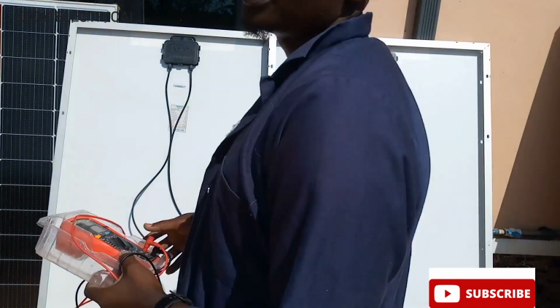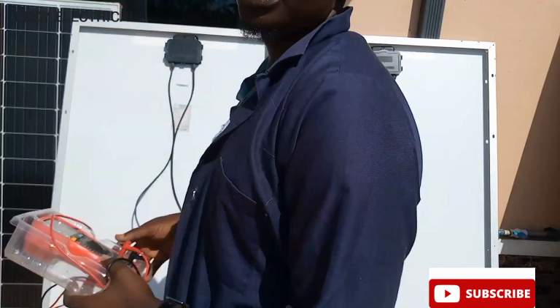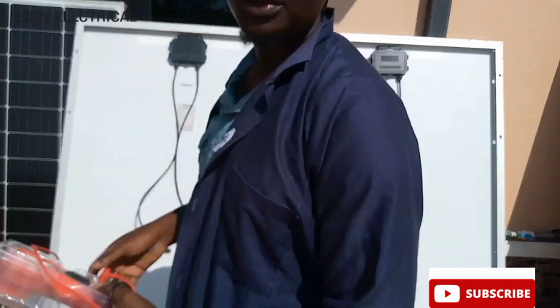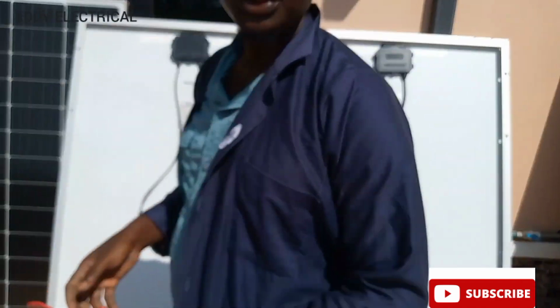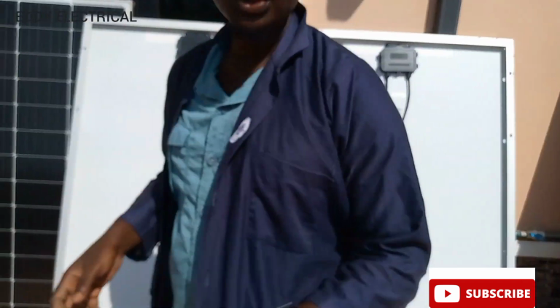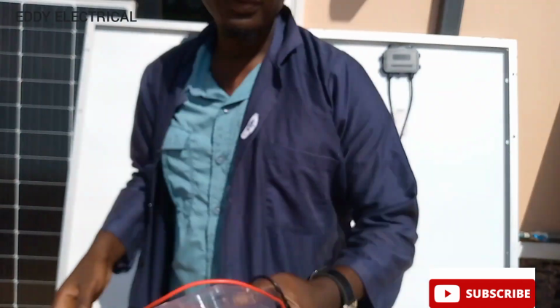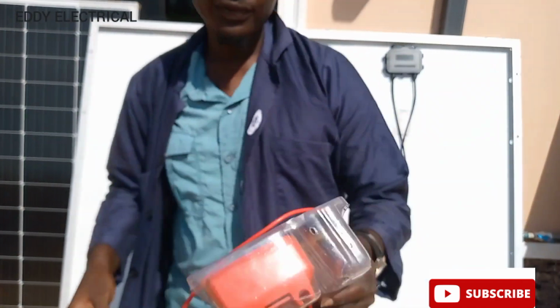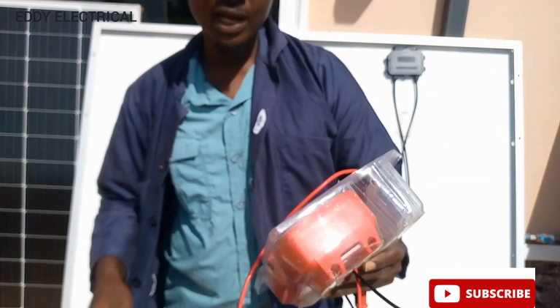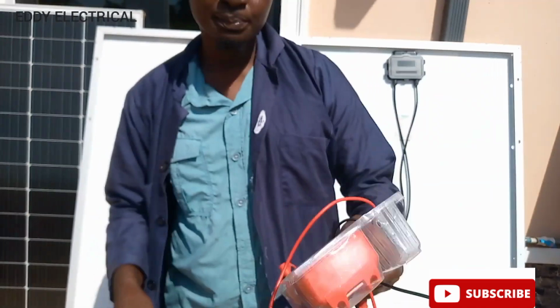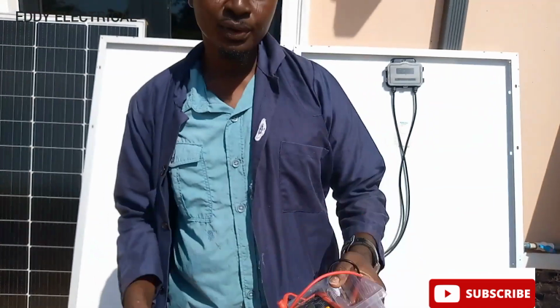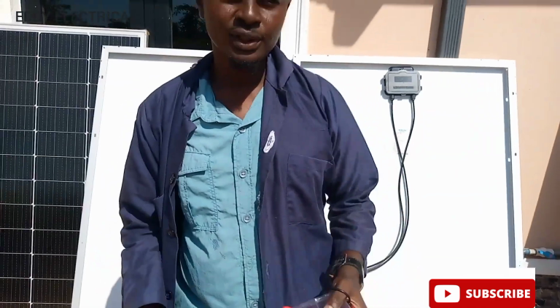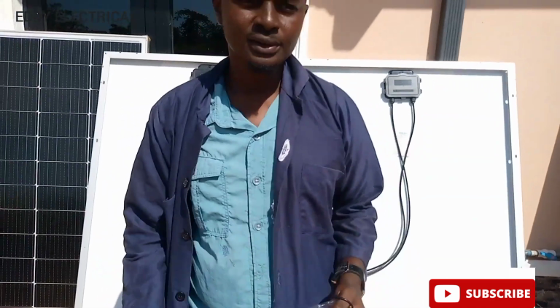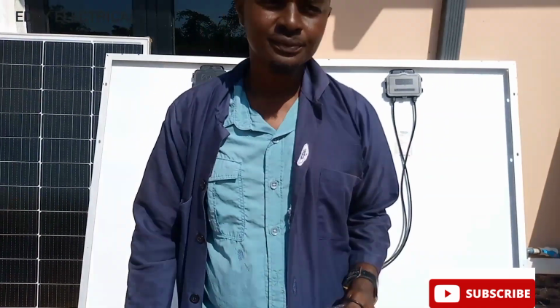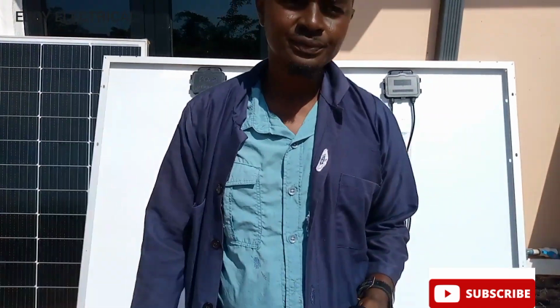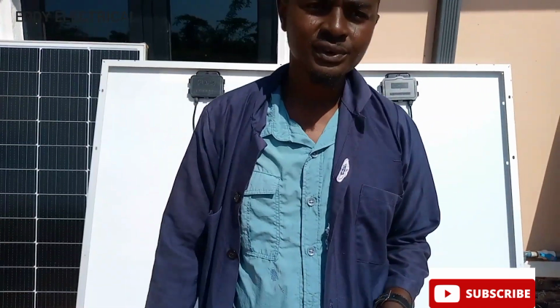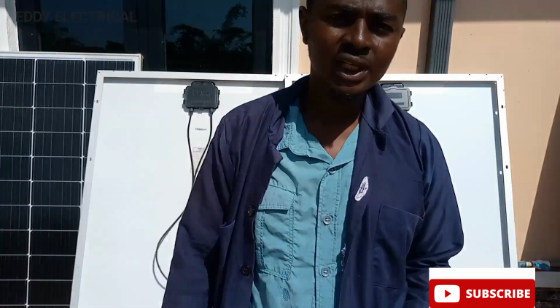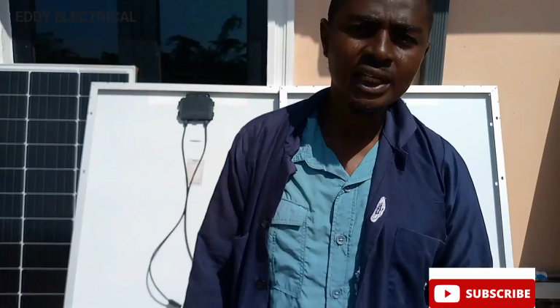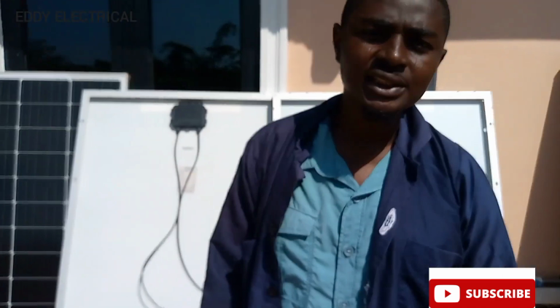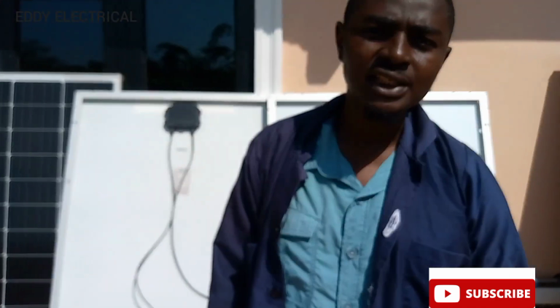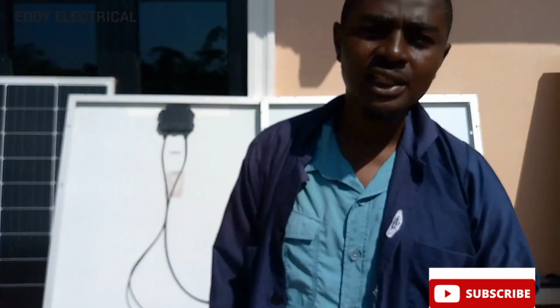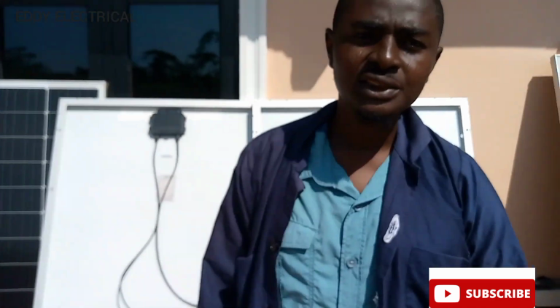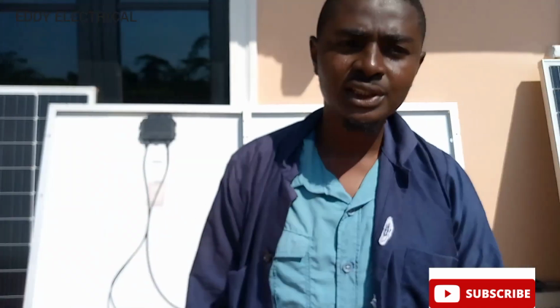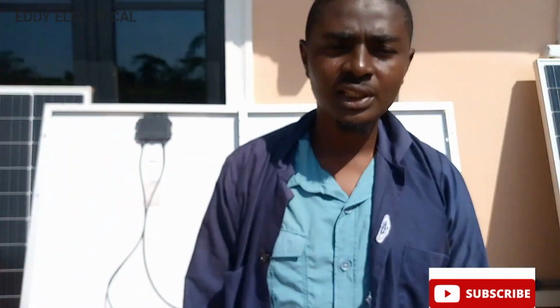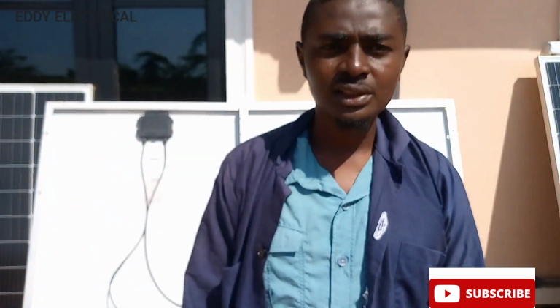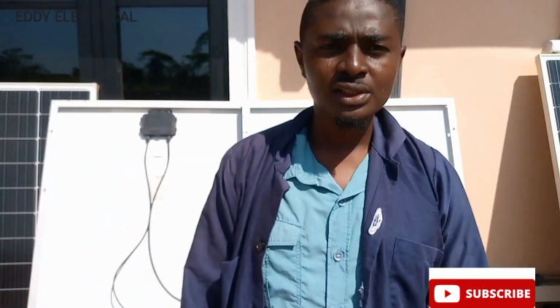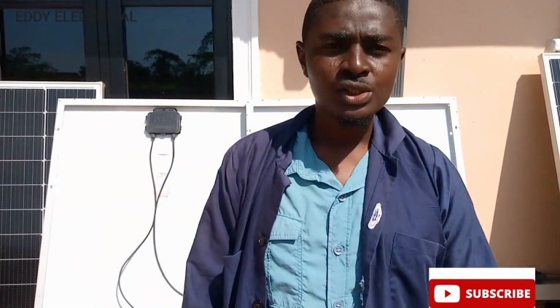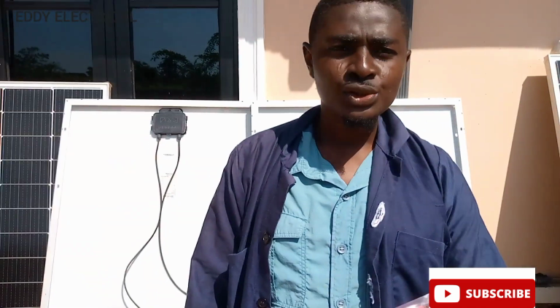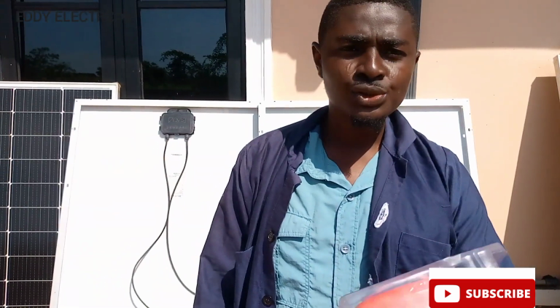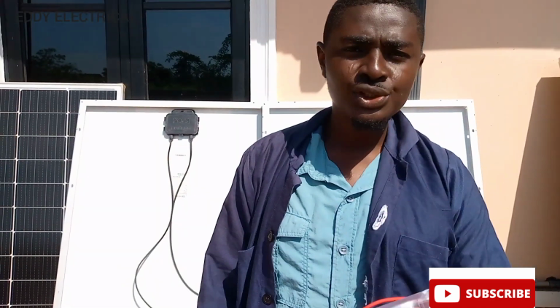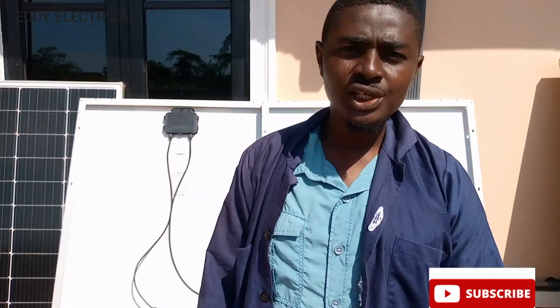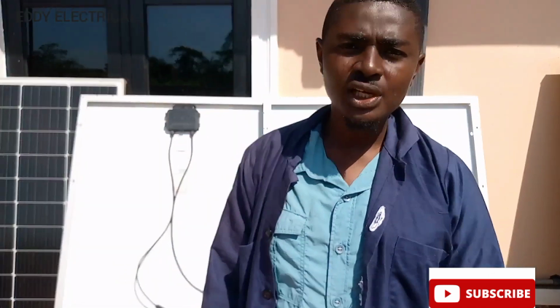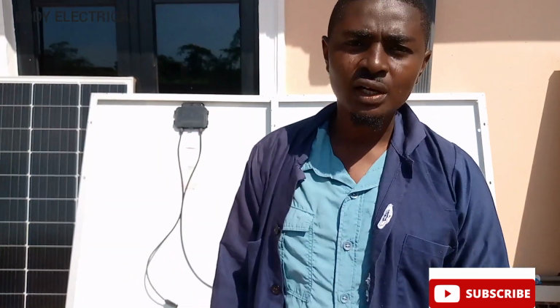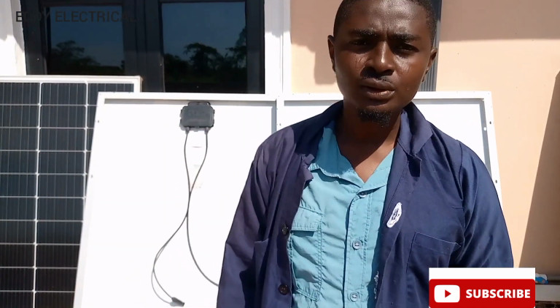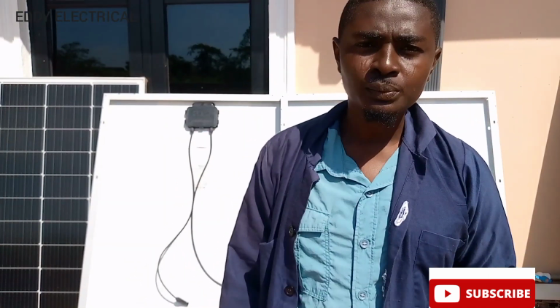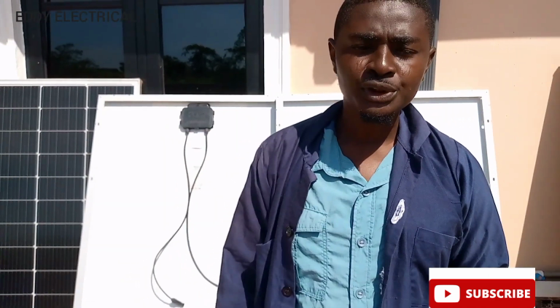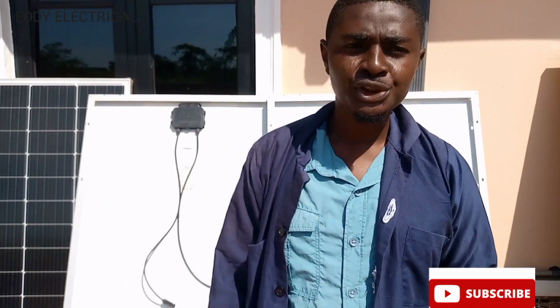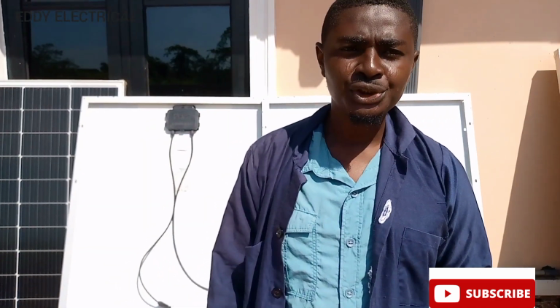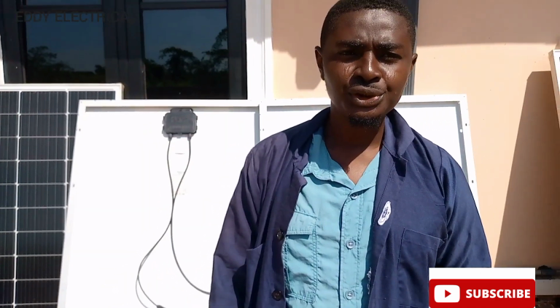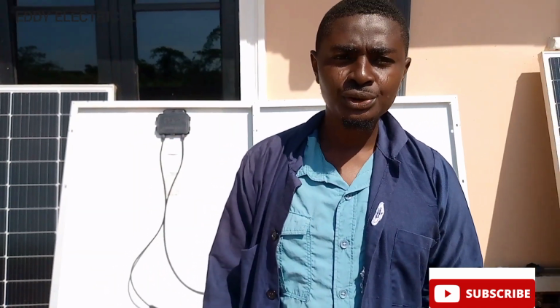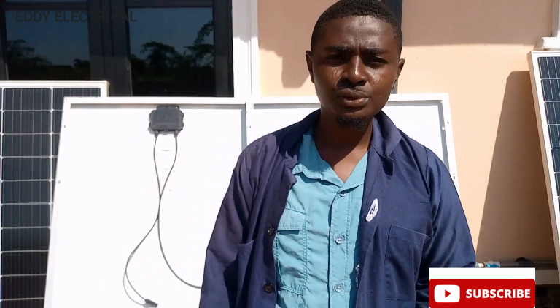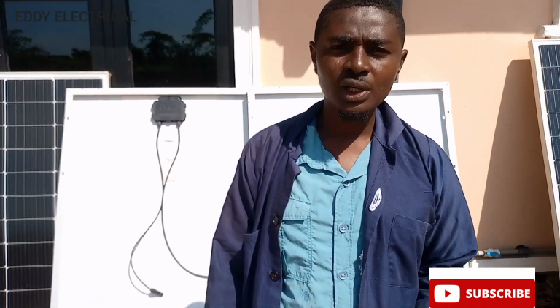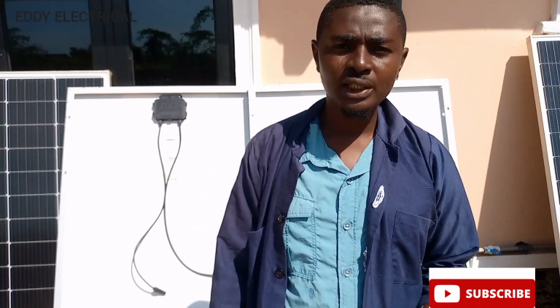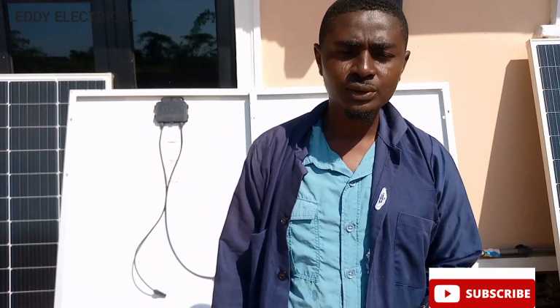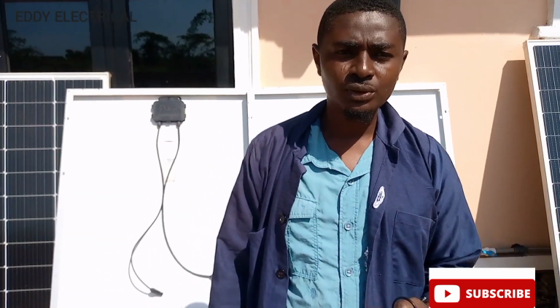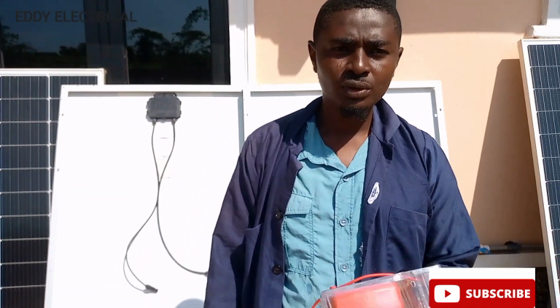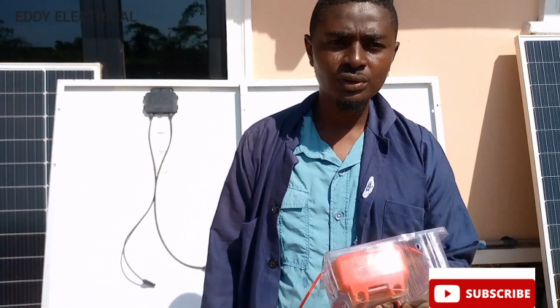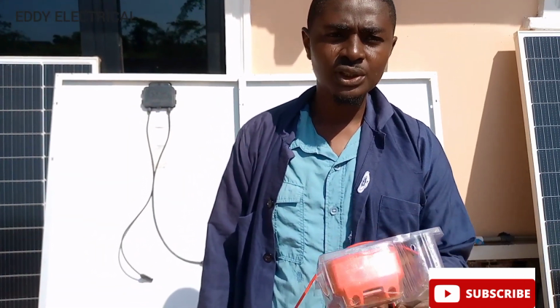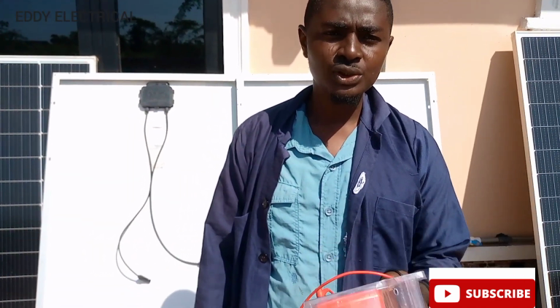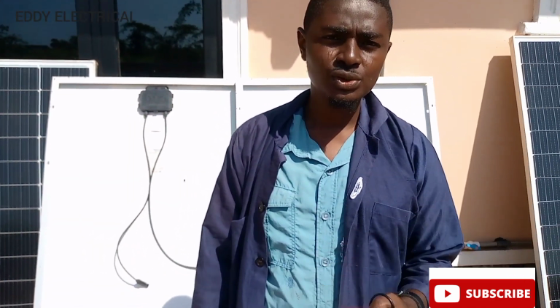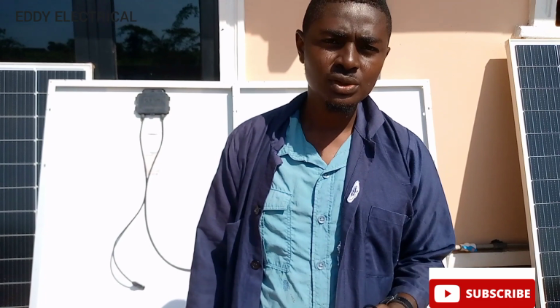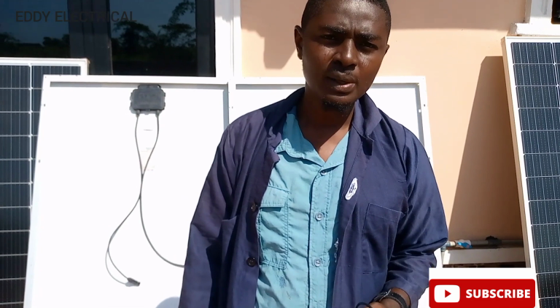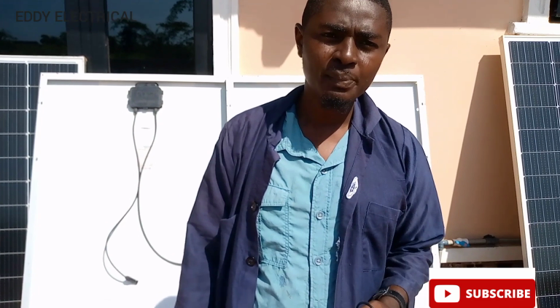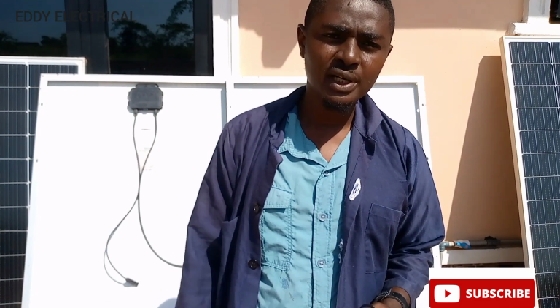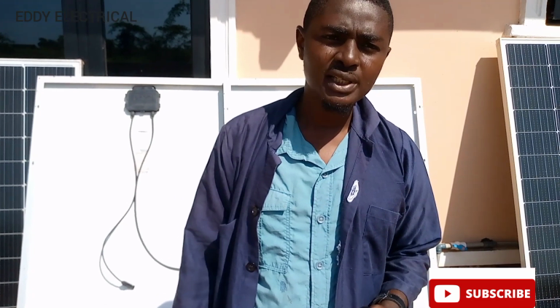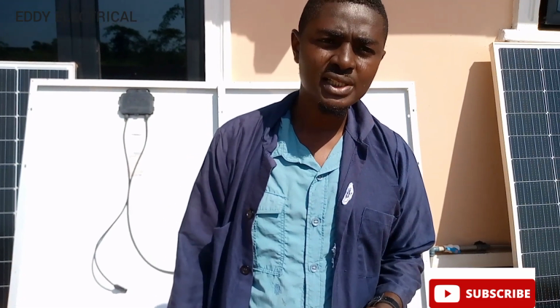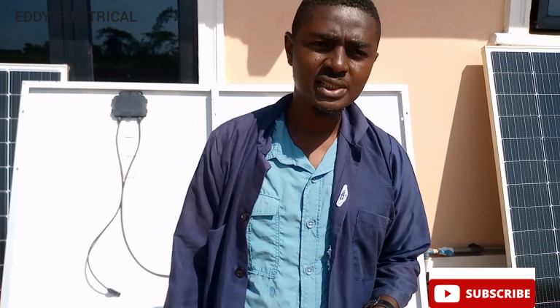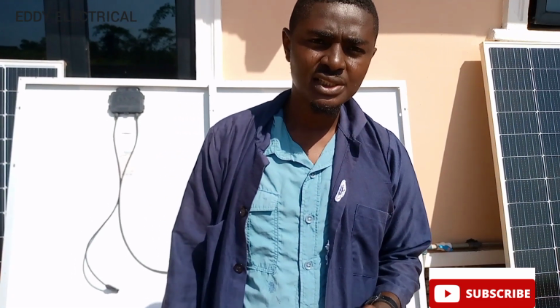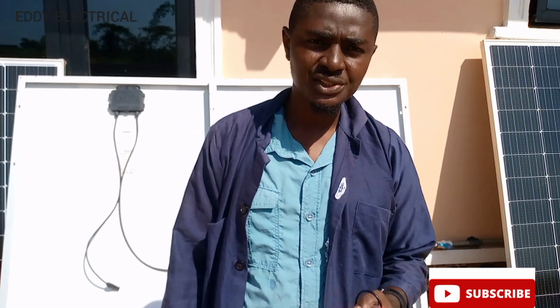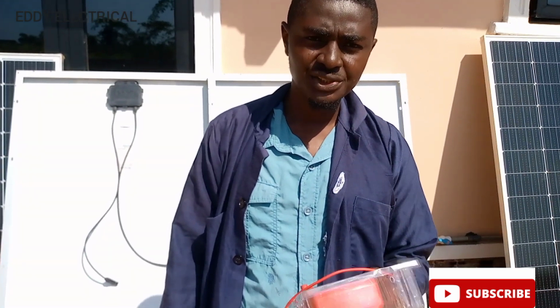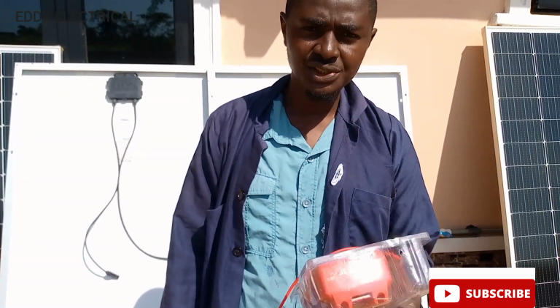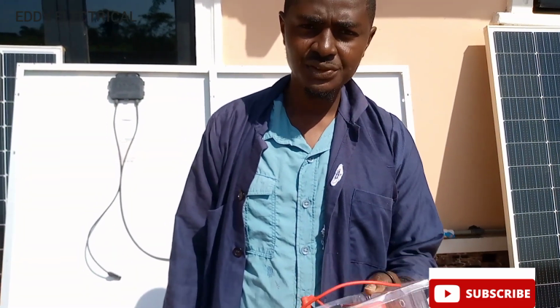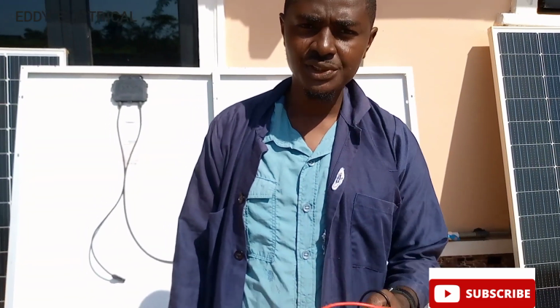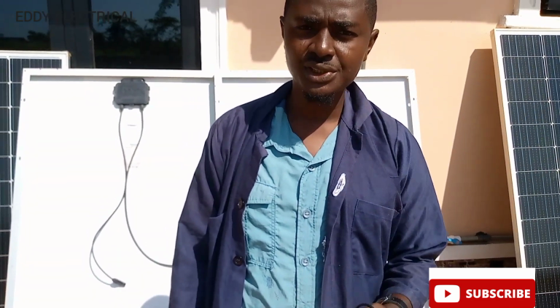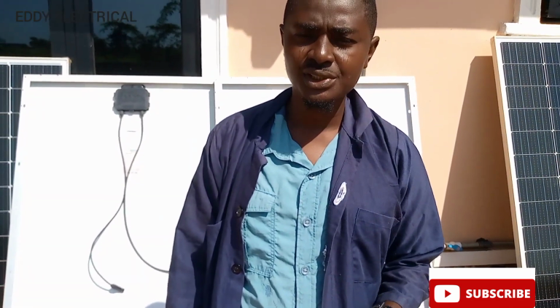This is your favorite boy, Eddie Electrica. Today, I want to be teaching you how to connect your solar panels in series.